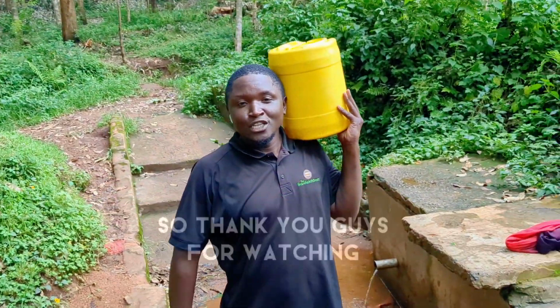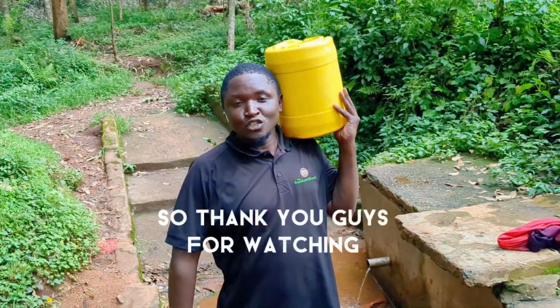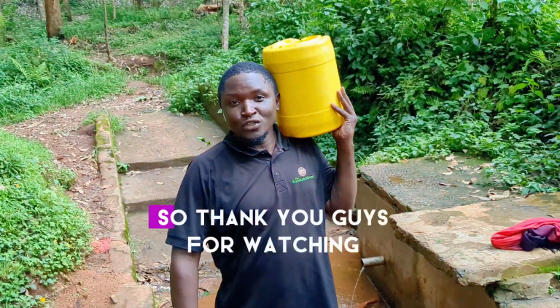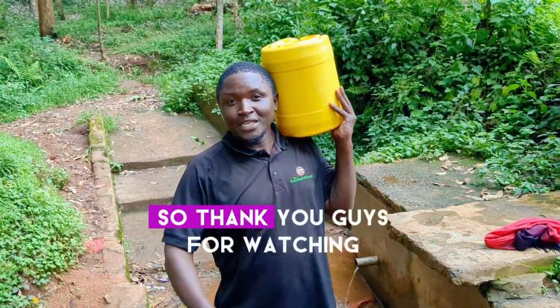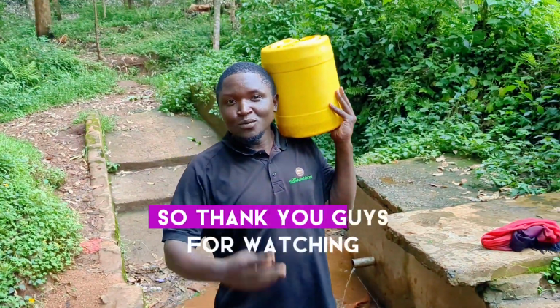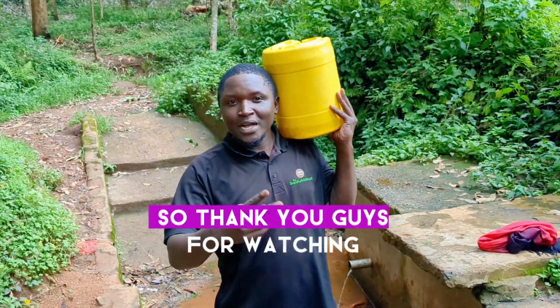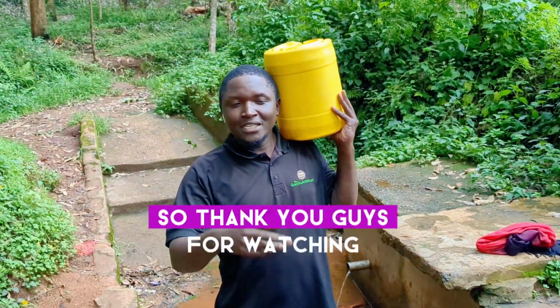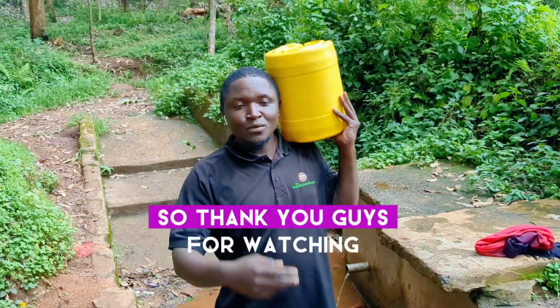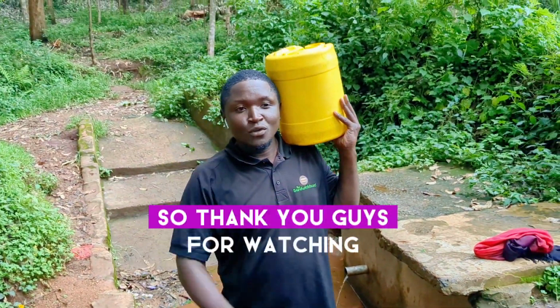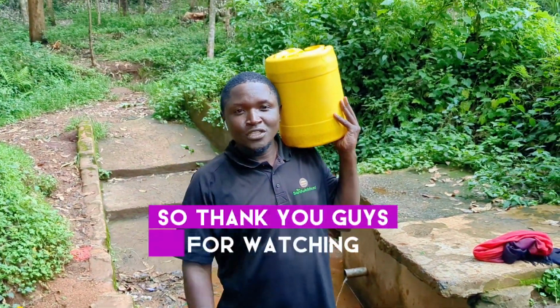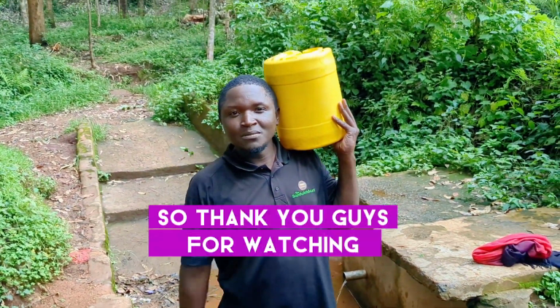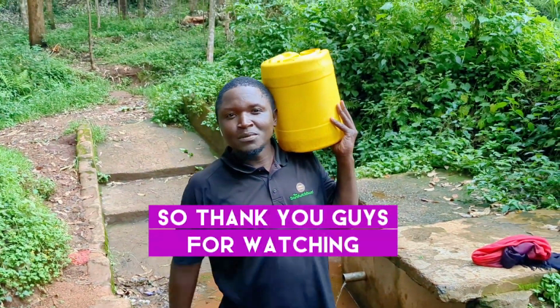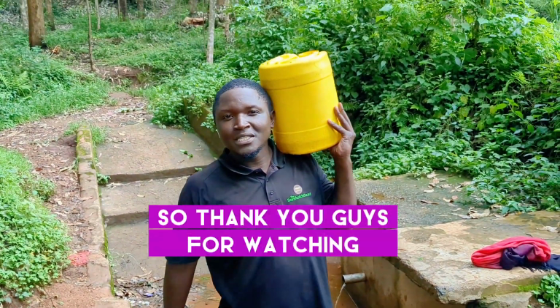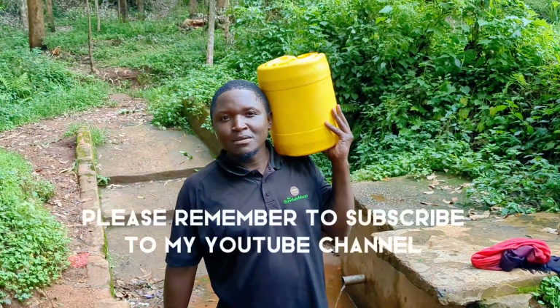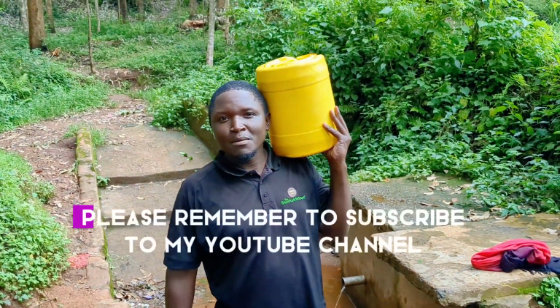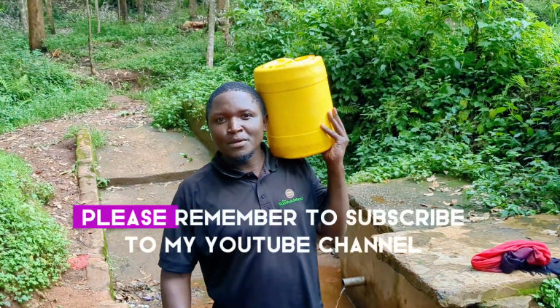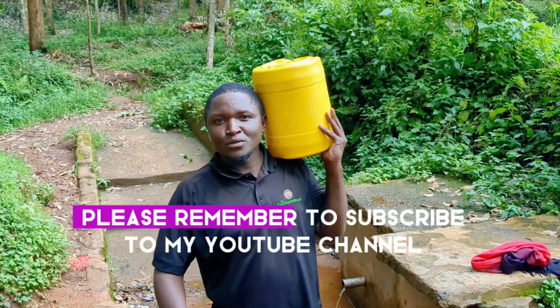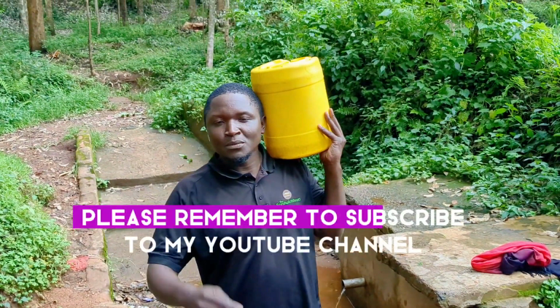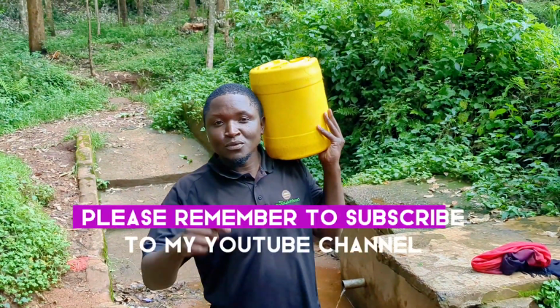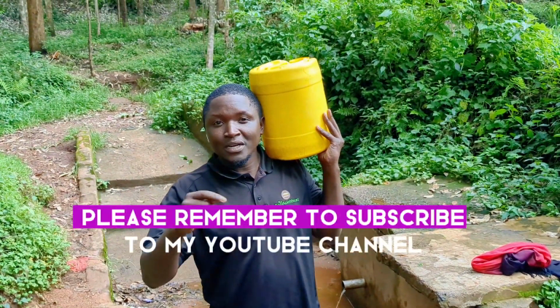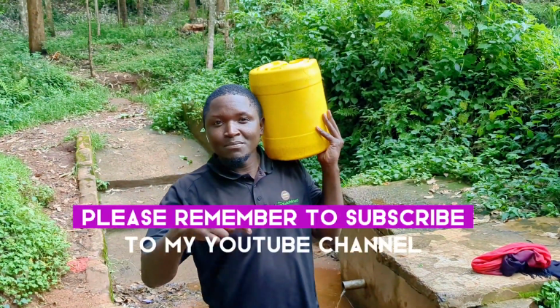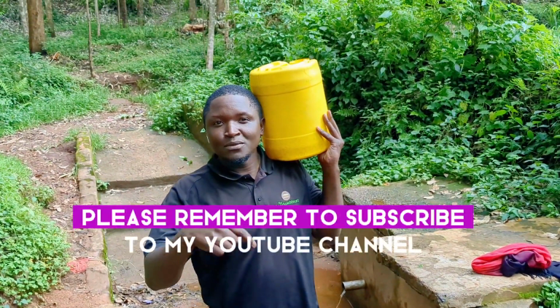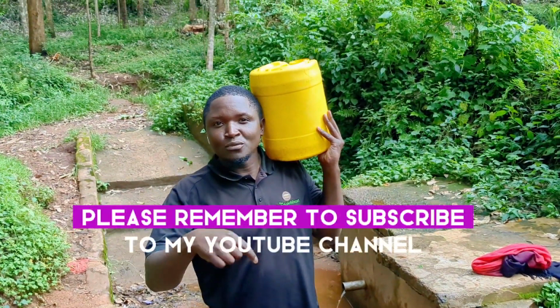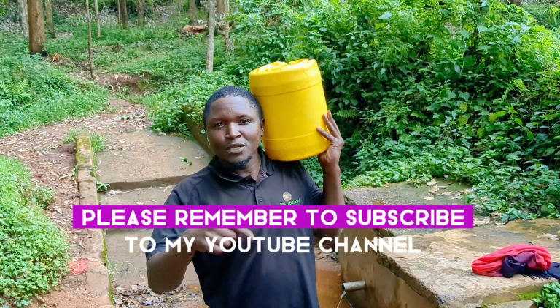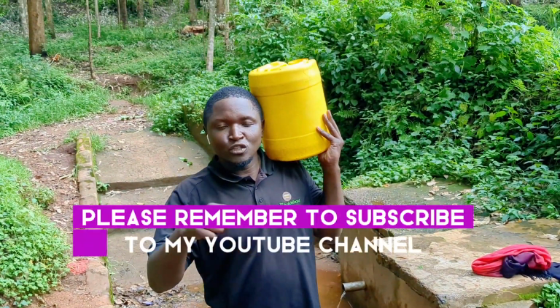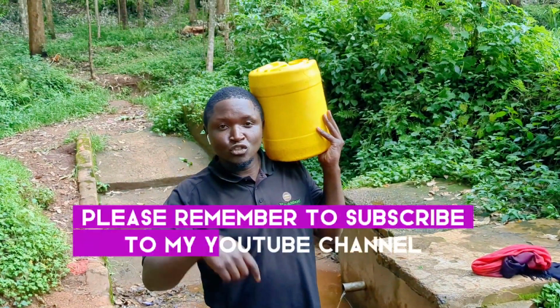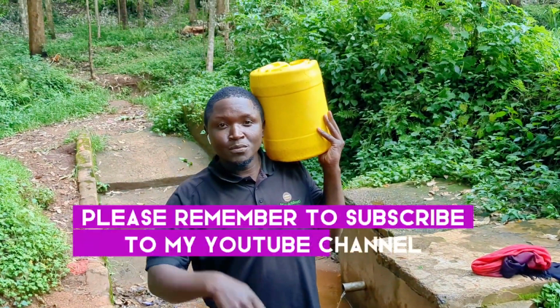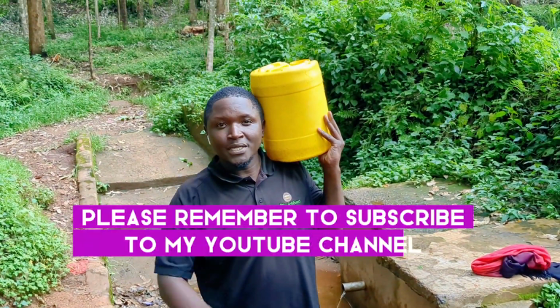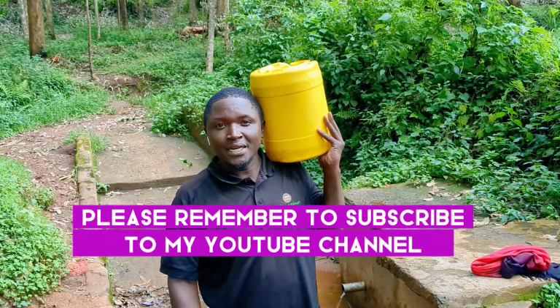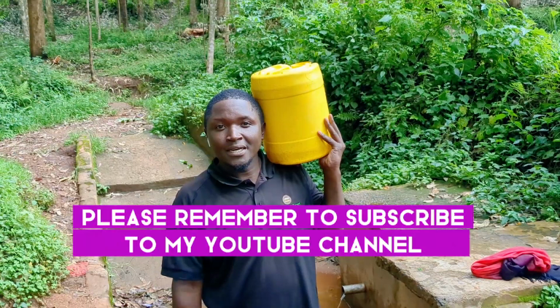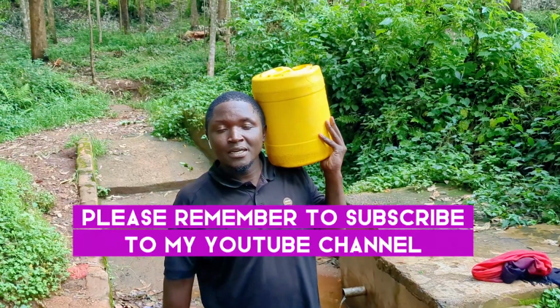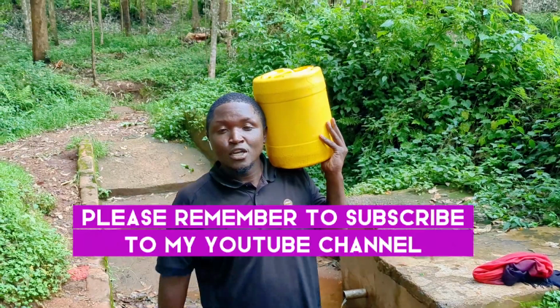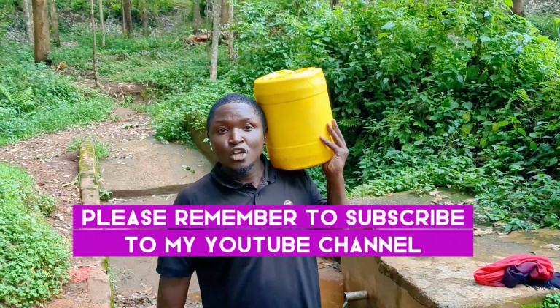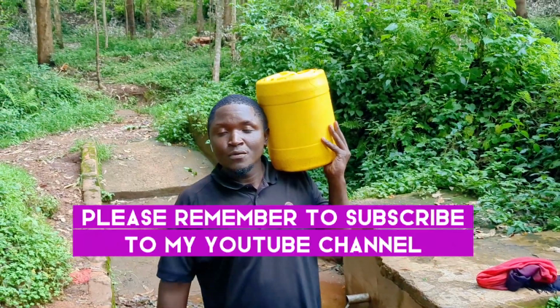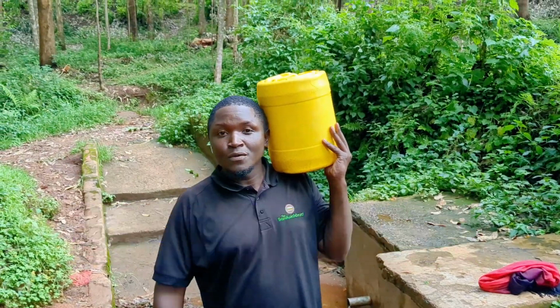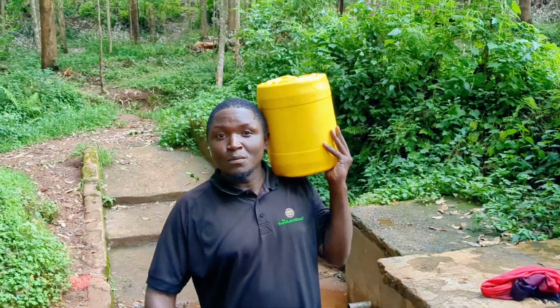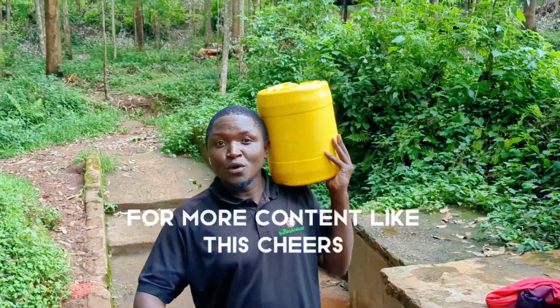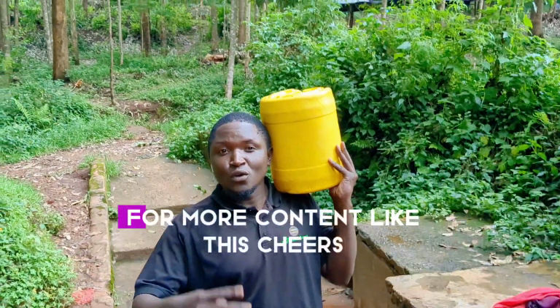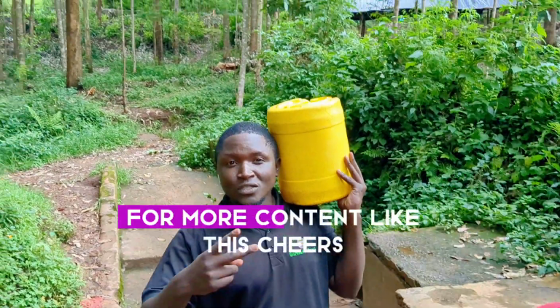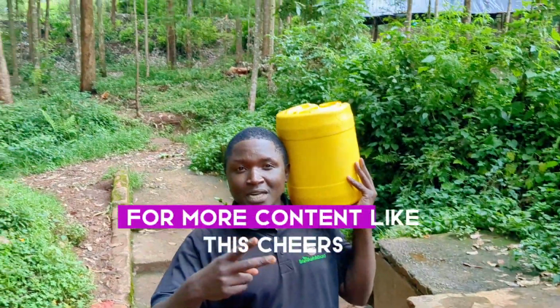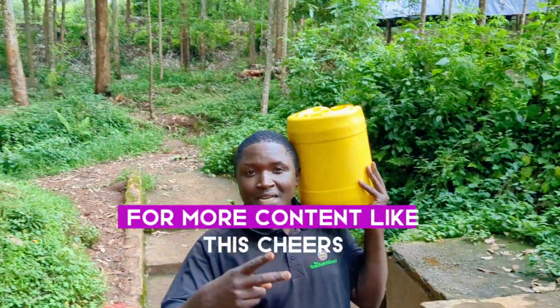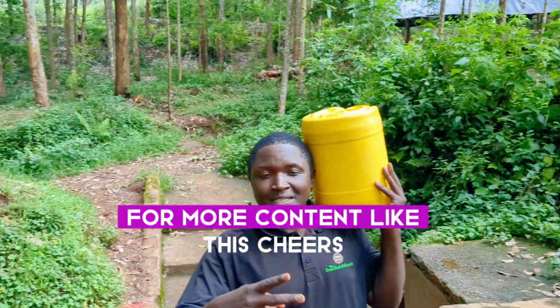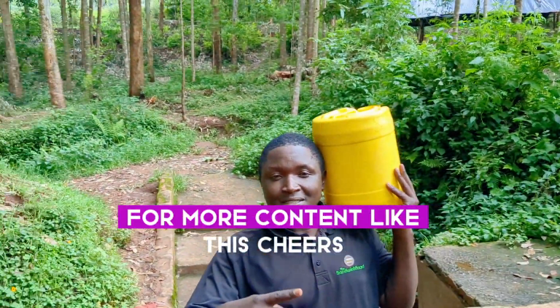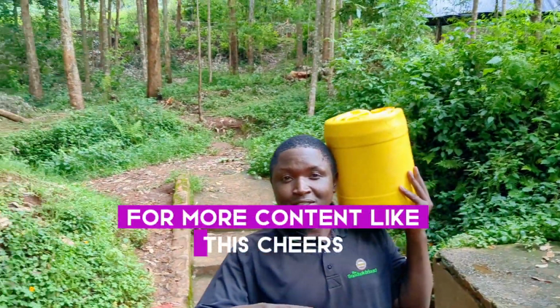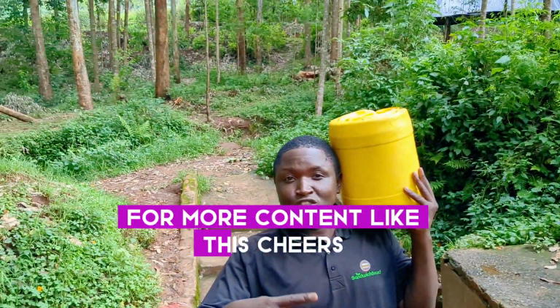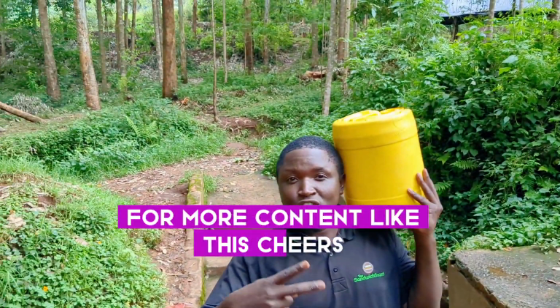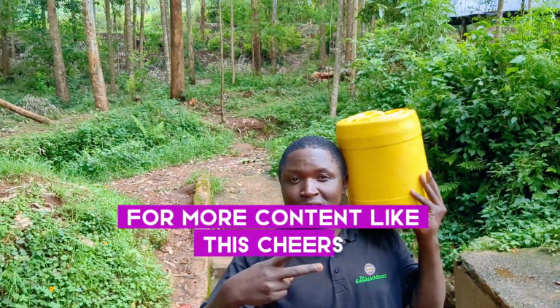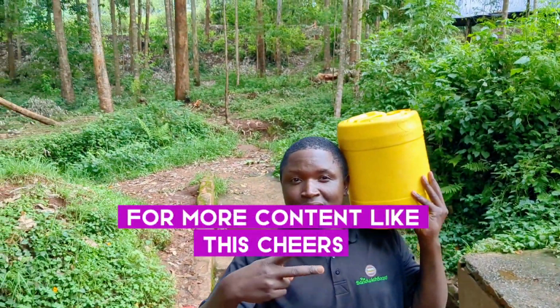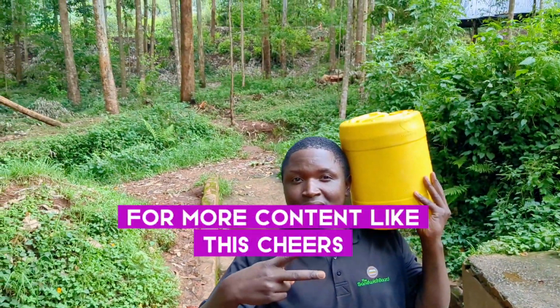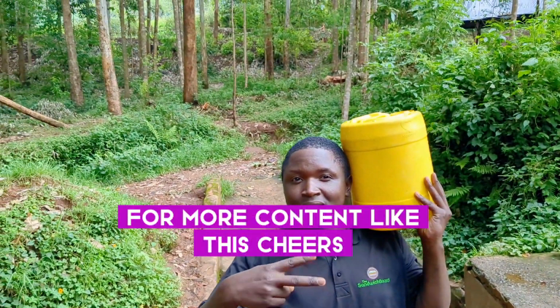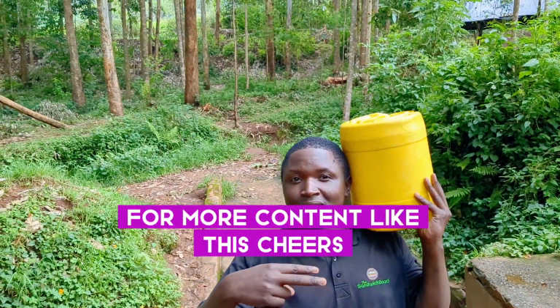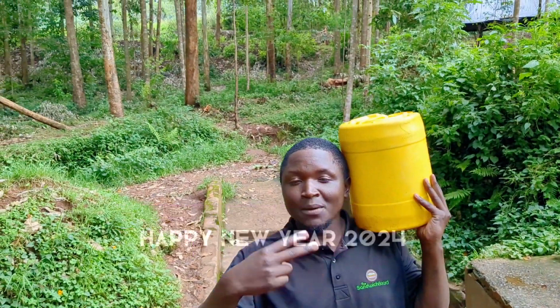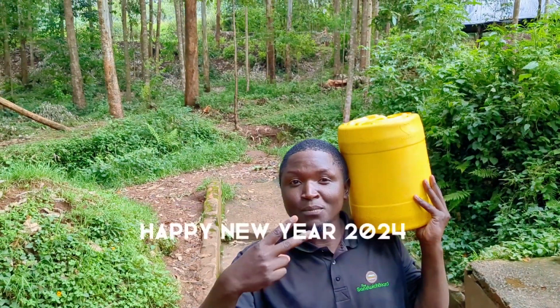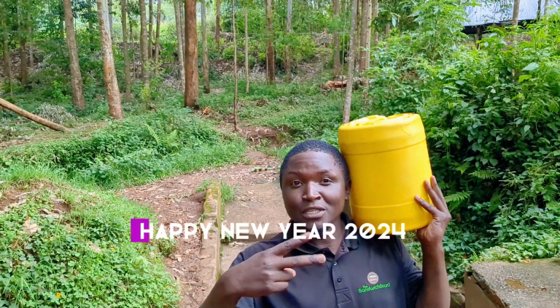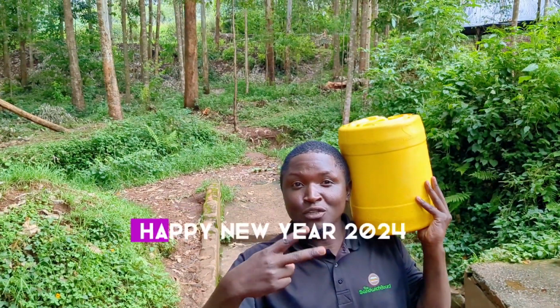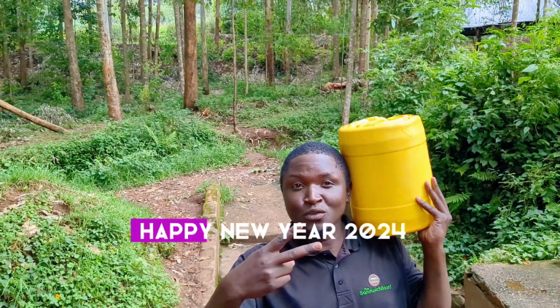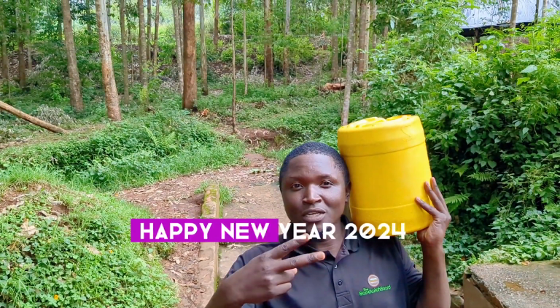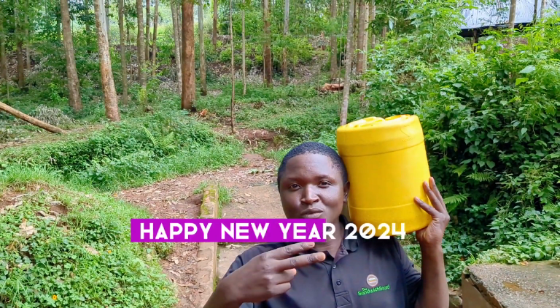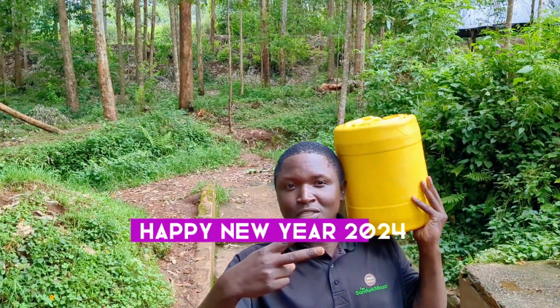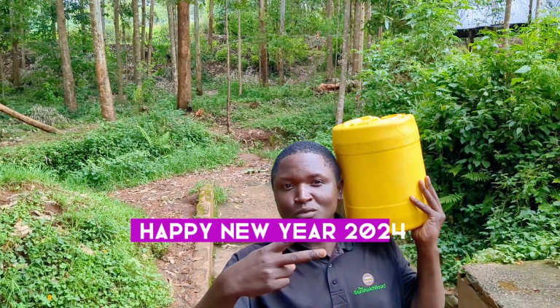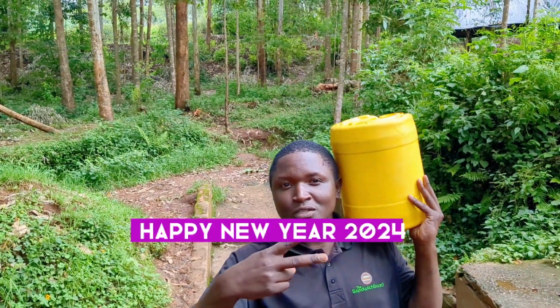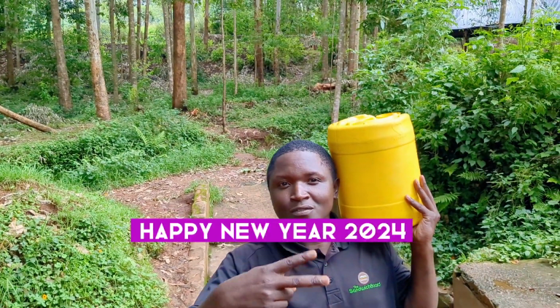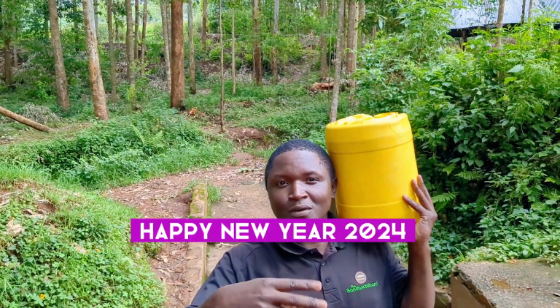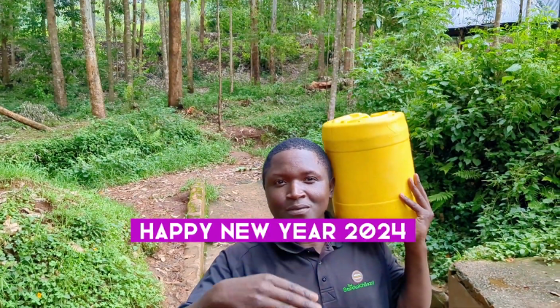Thank you guys for watching. Please remember to subscribe to my YouTube channel for more content like this. Happy New Year!